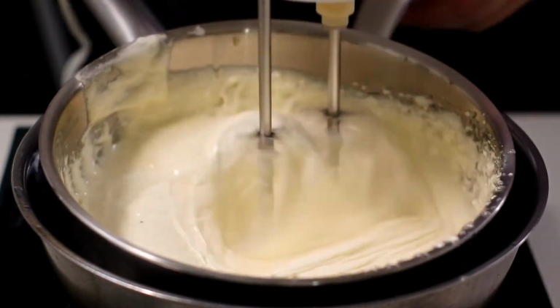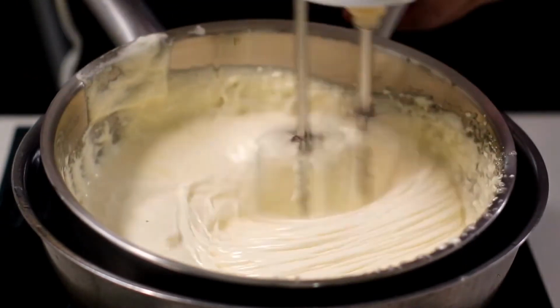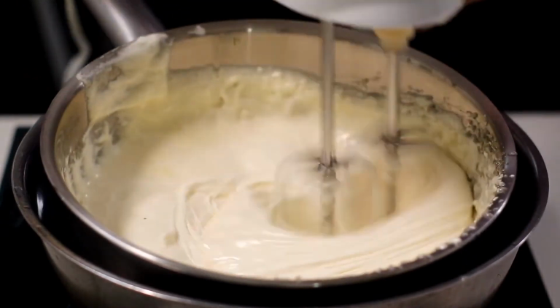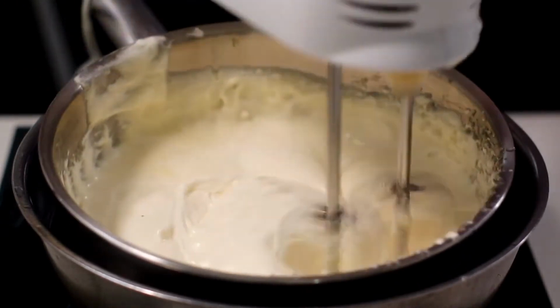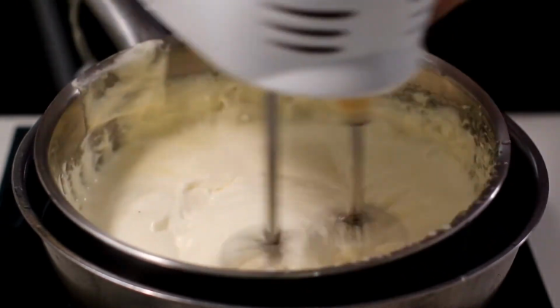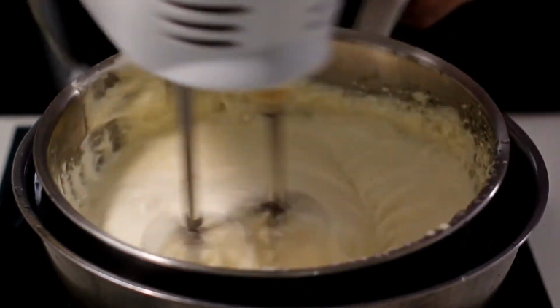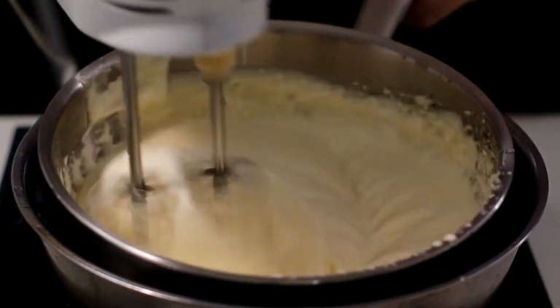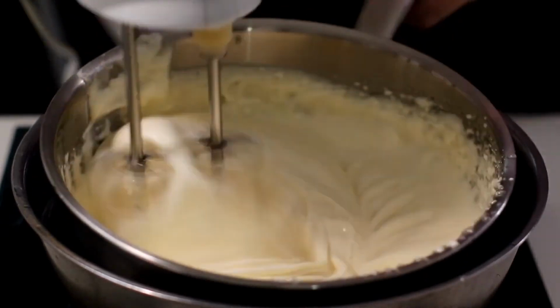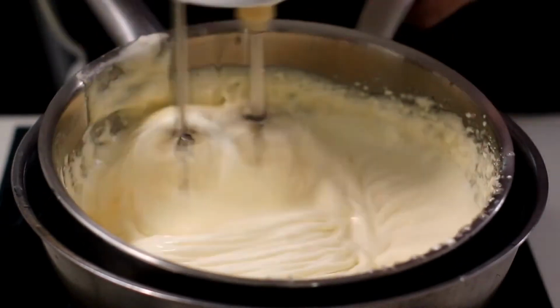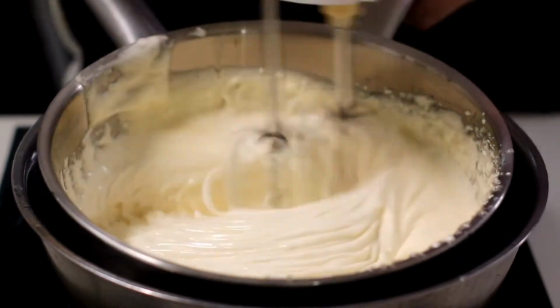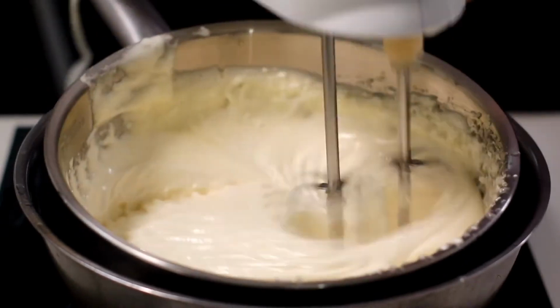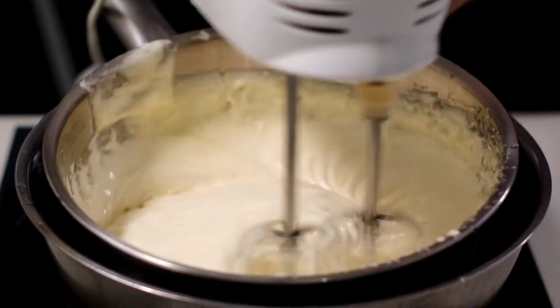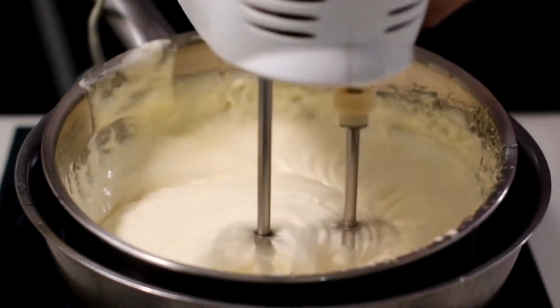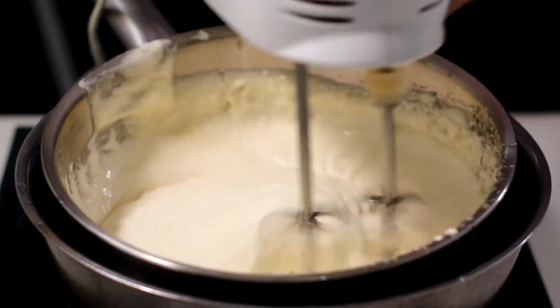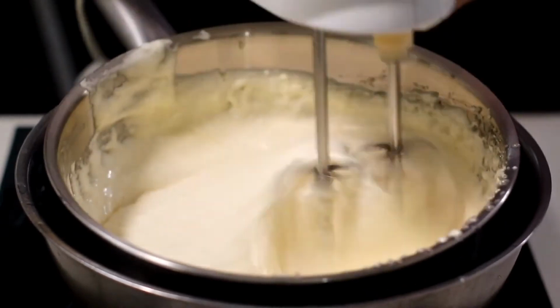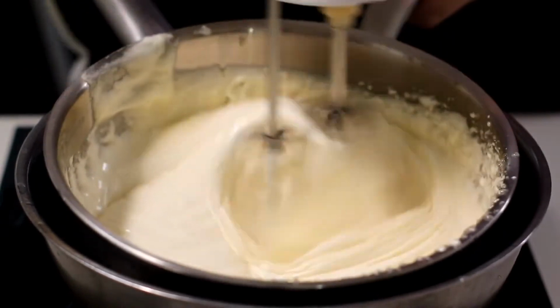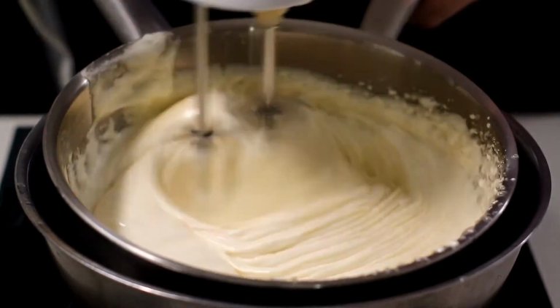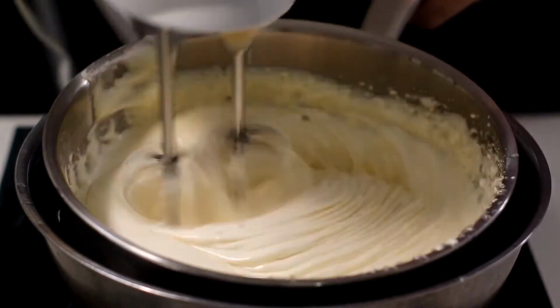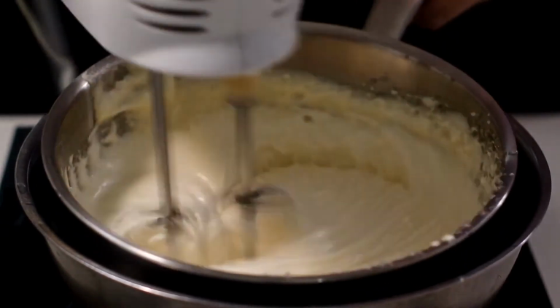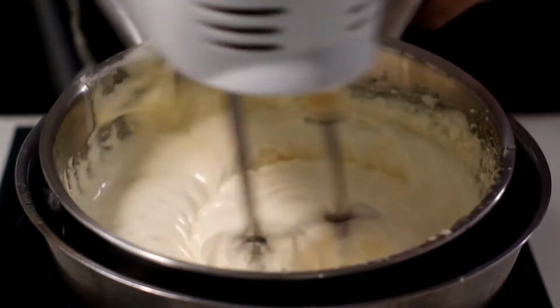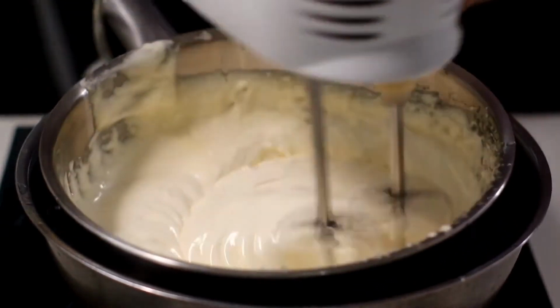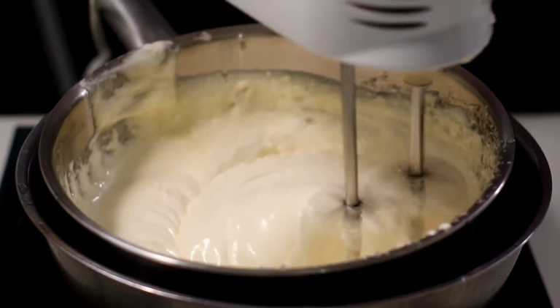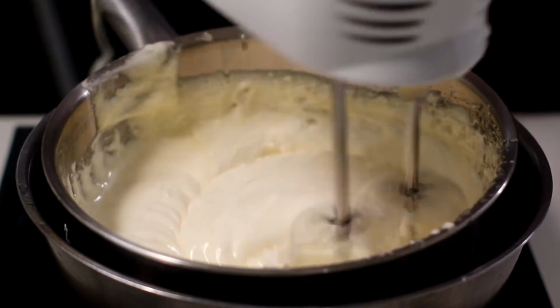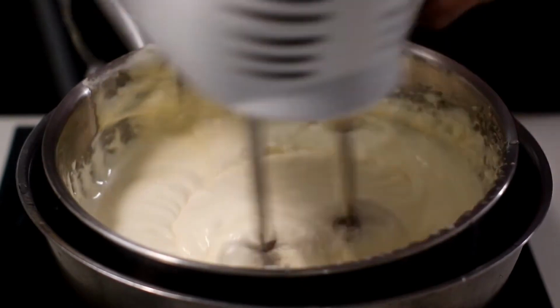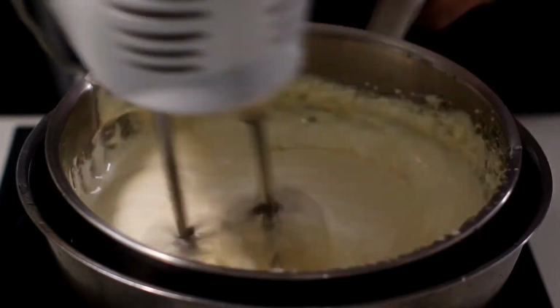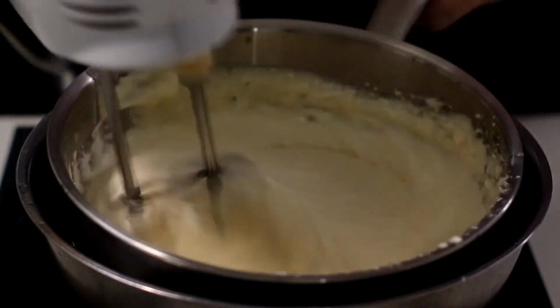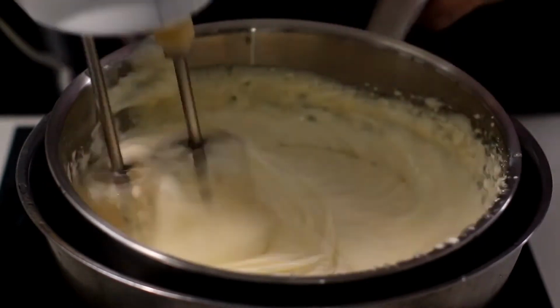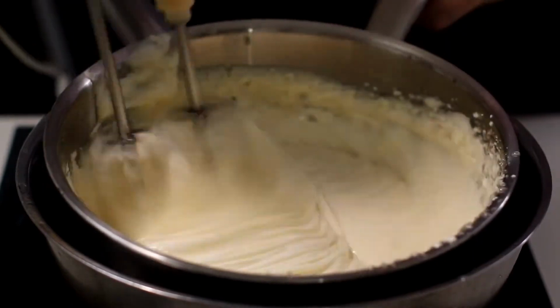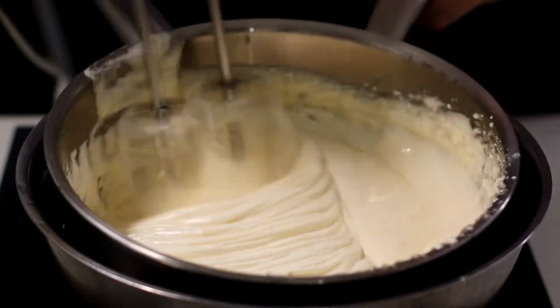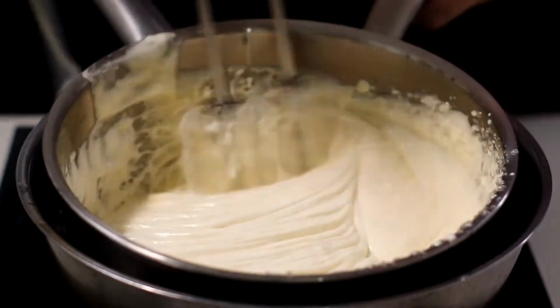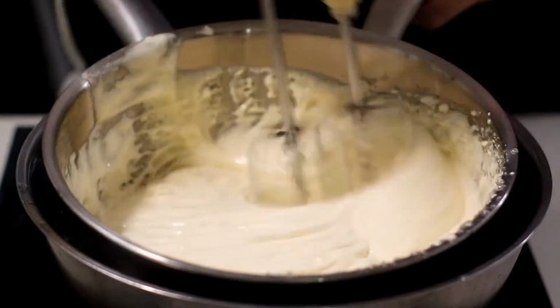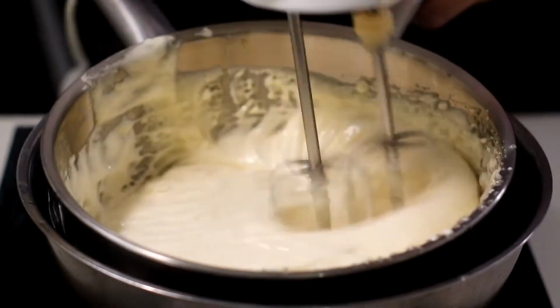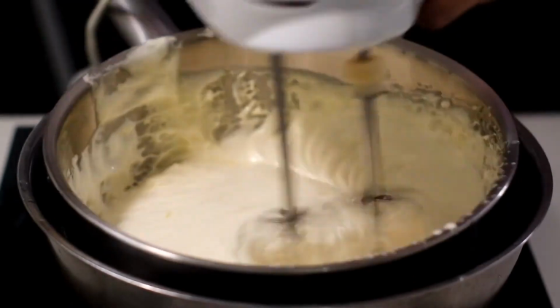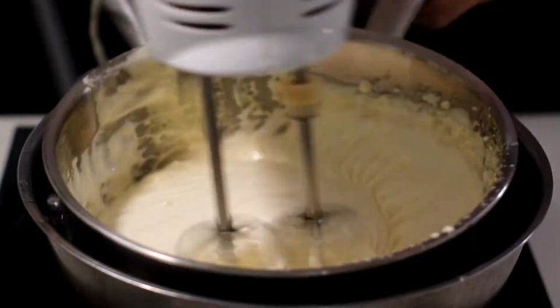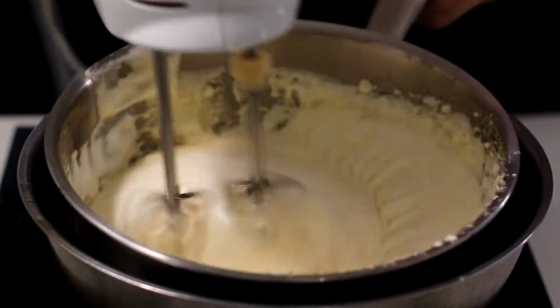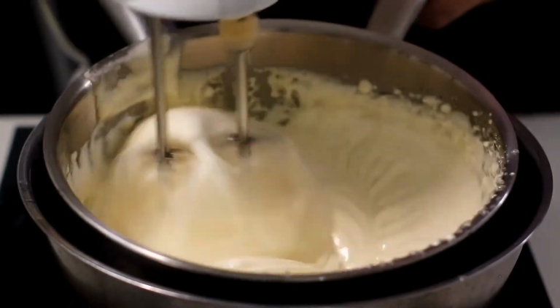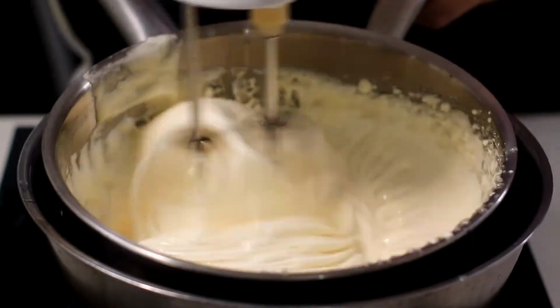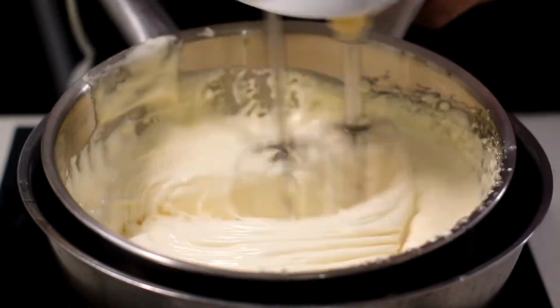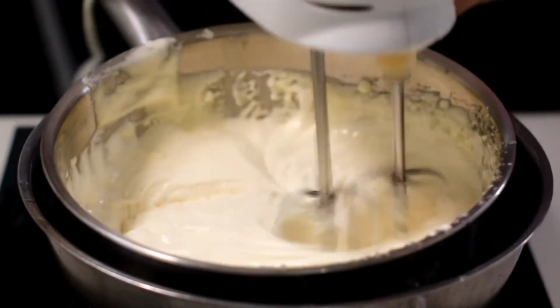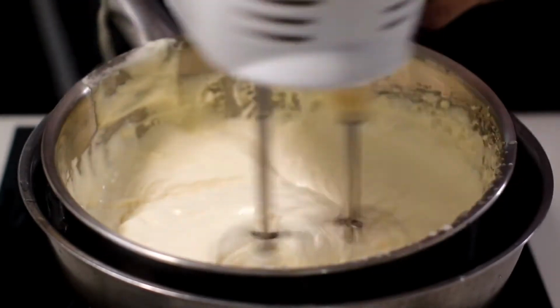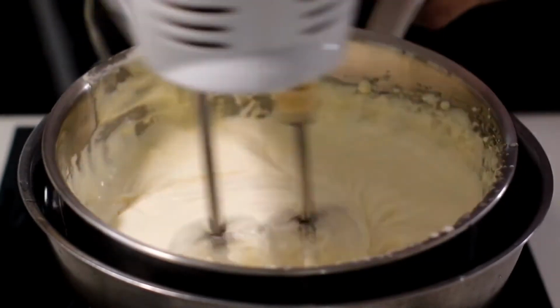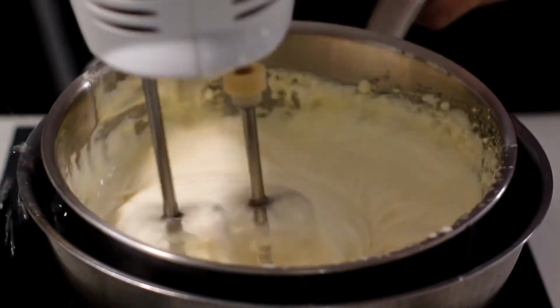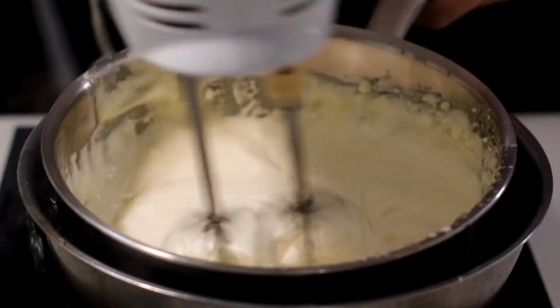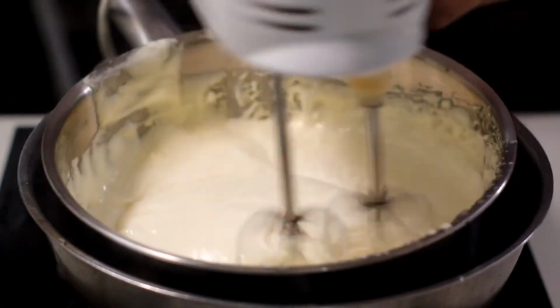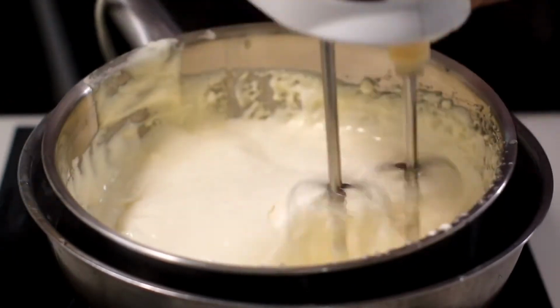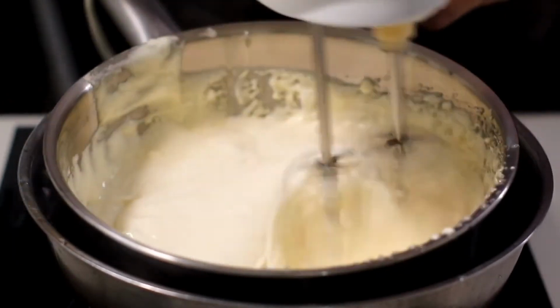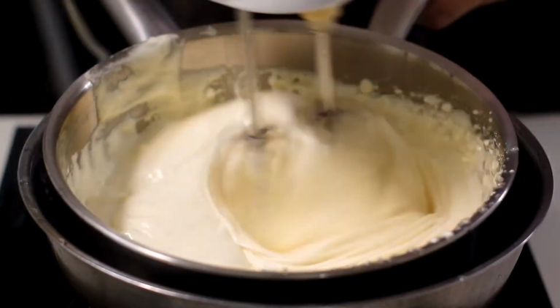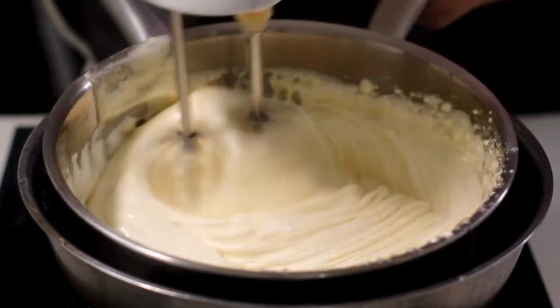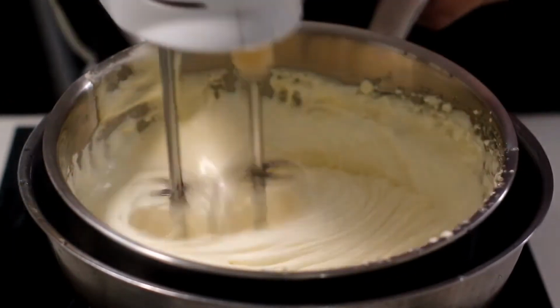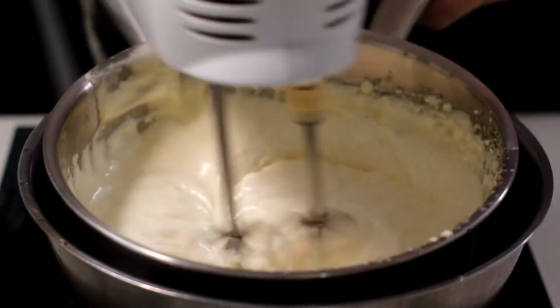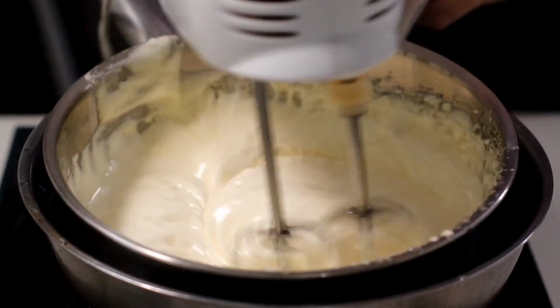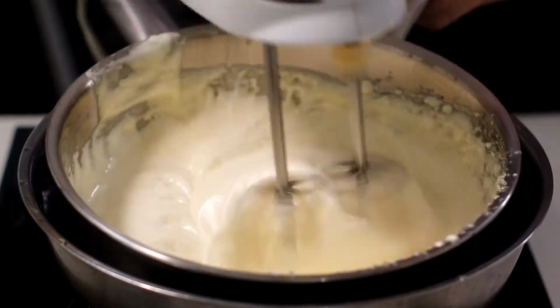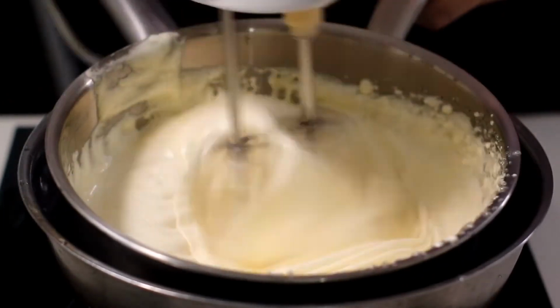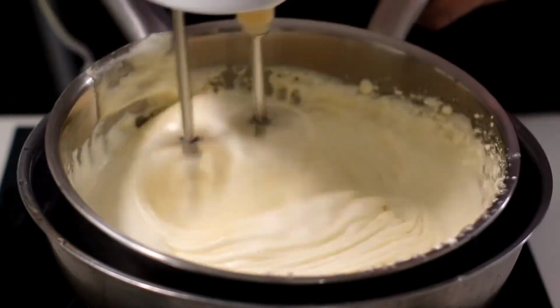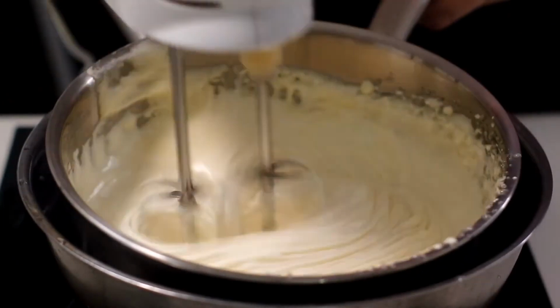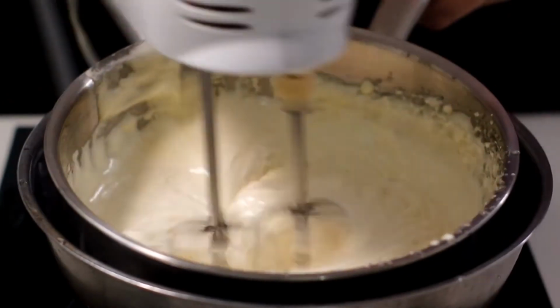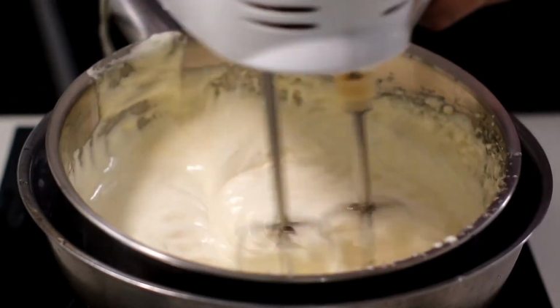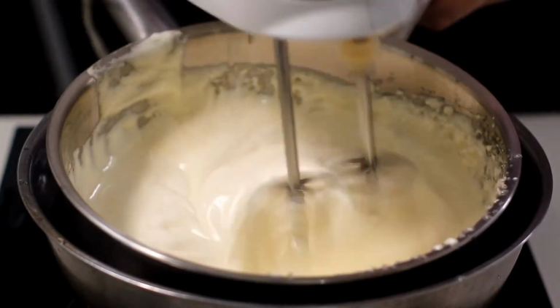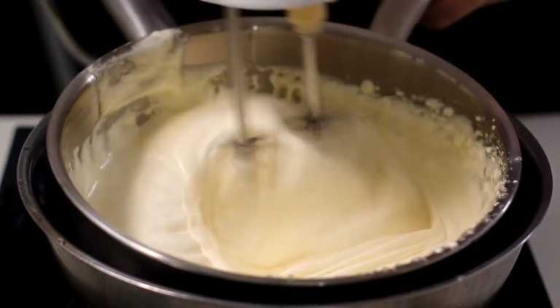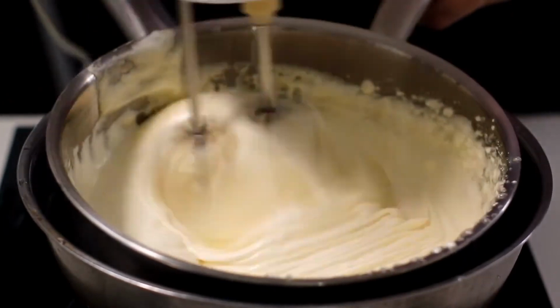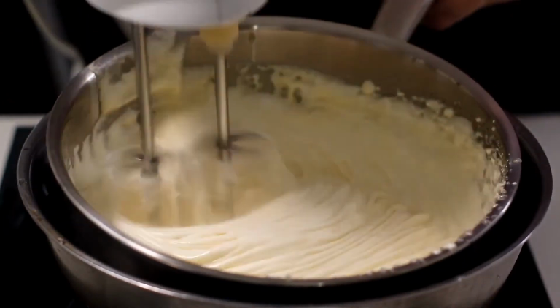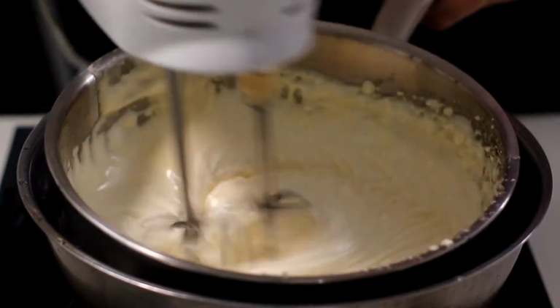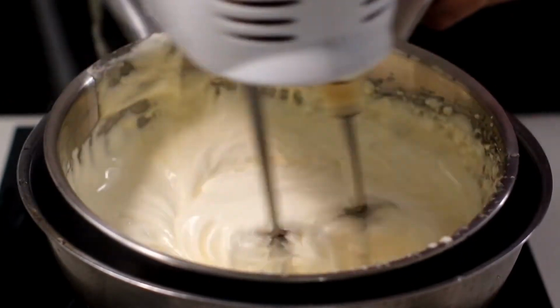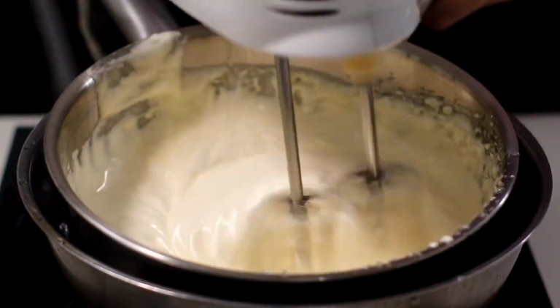It is important to always keep an eye on the water level. If necessary, add more boiling water before continuing to cook.